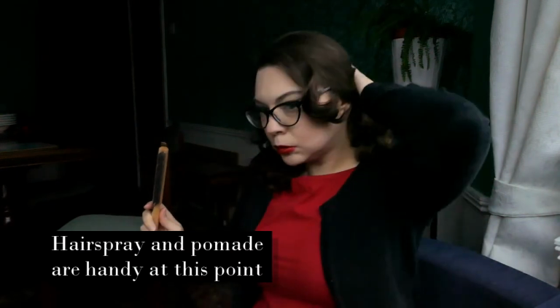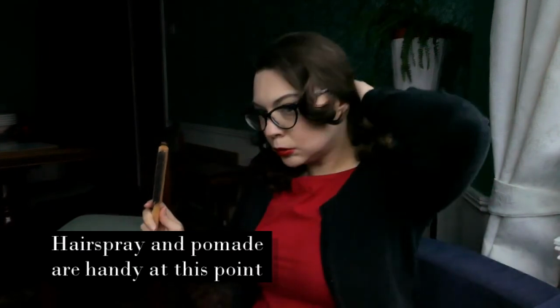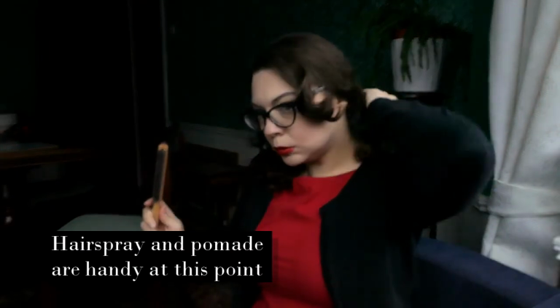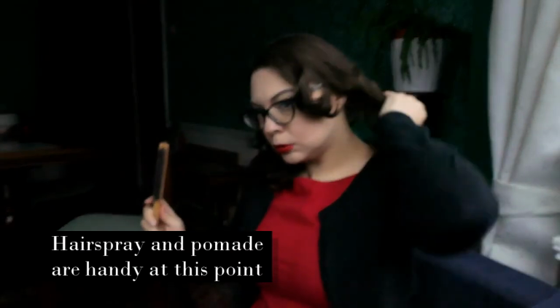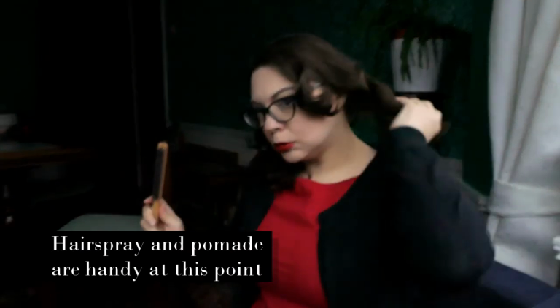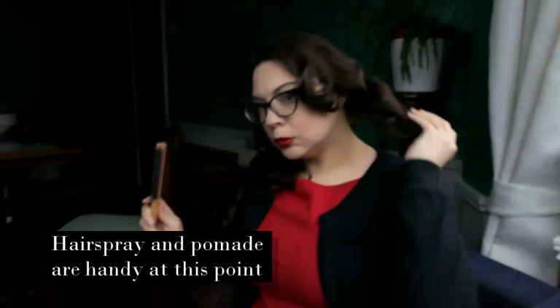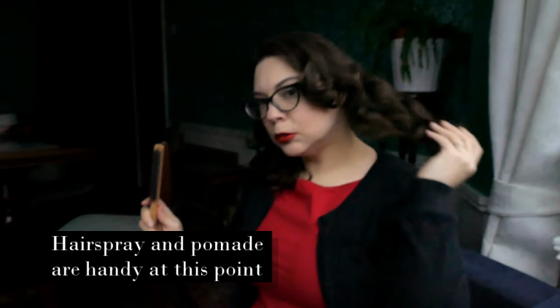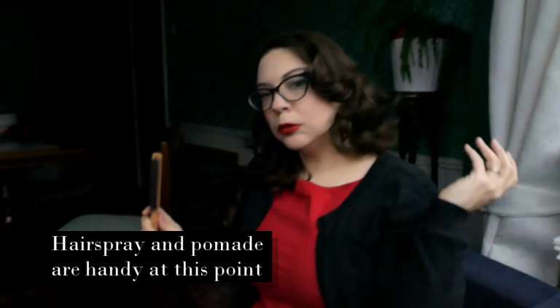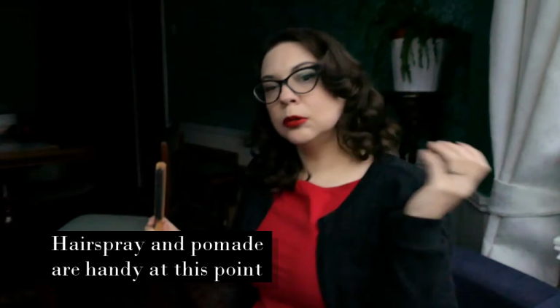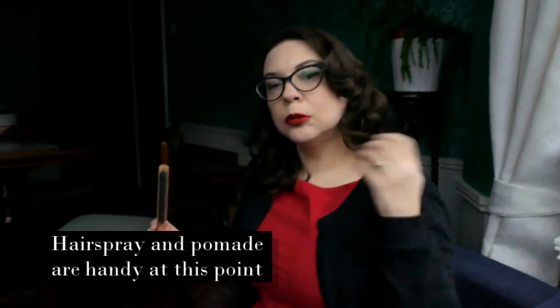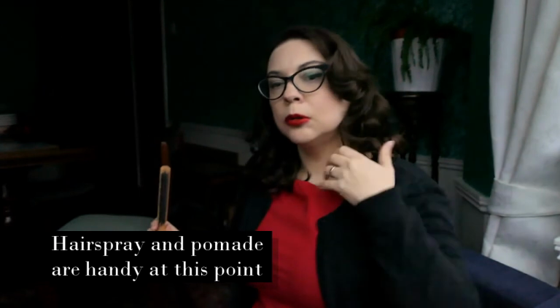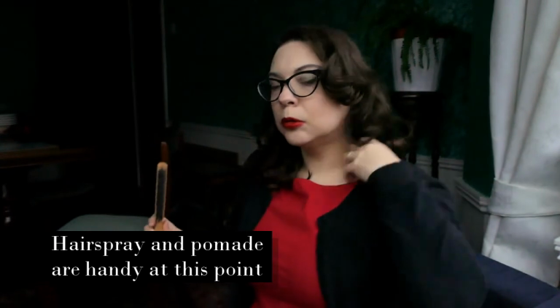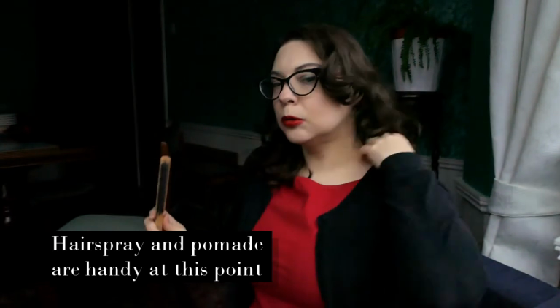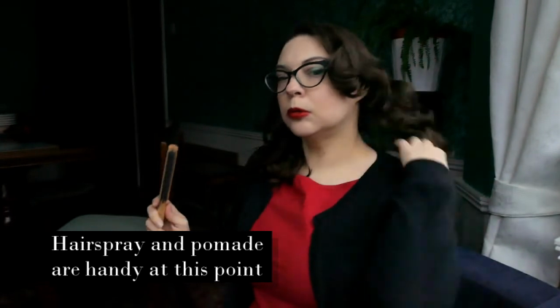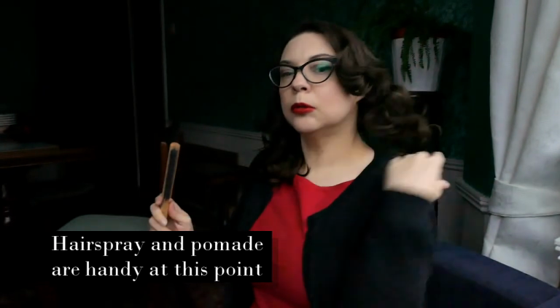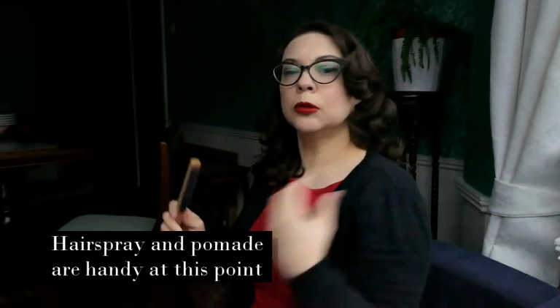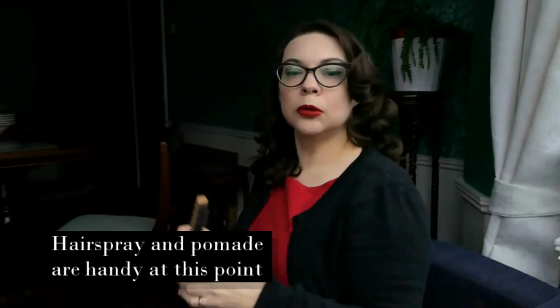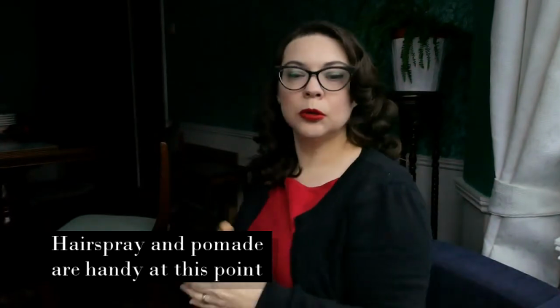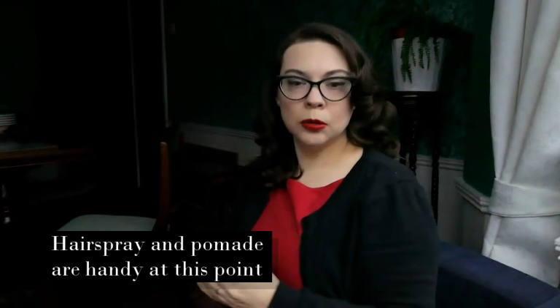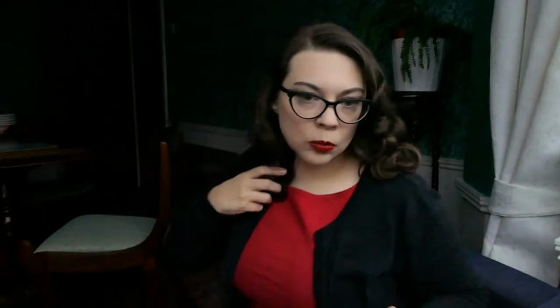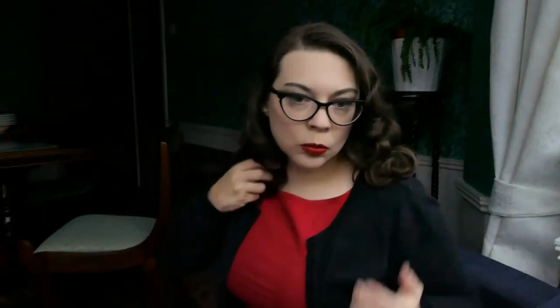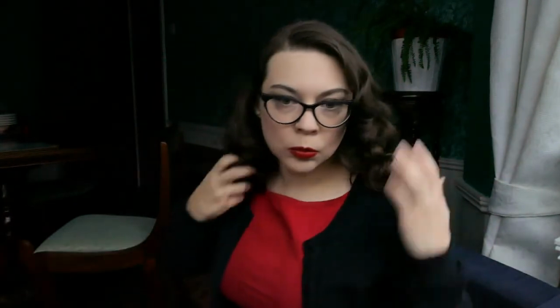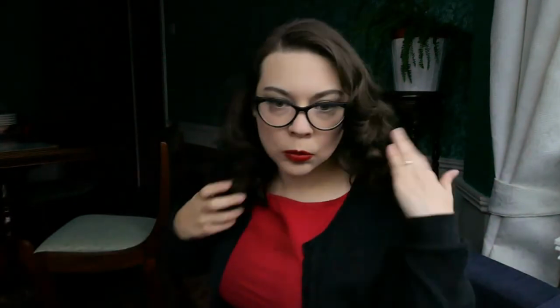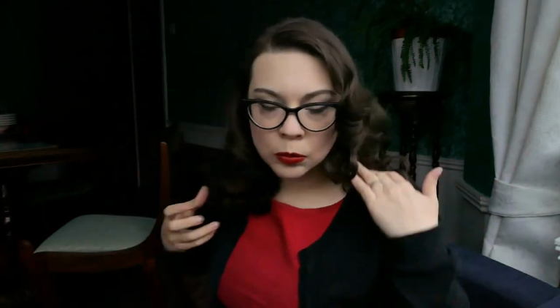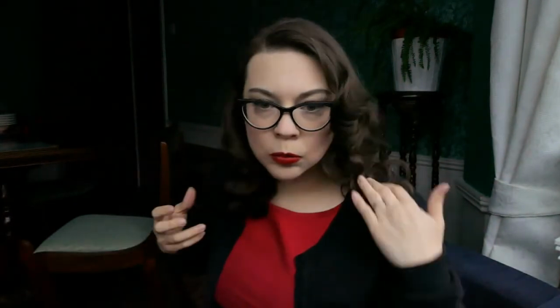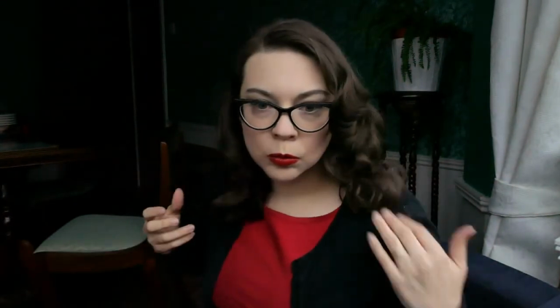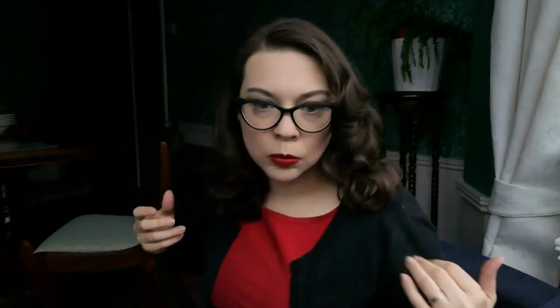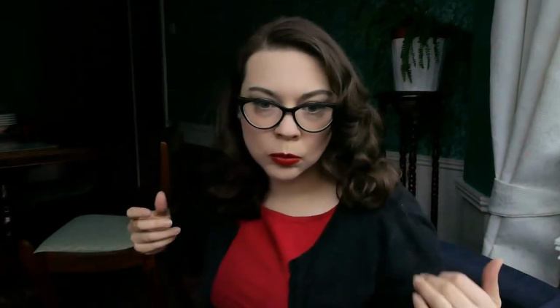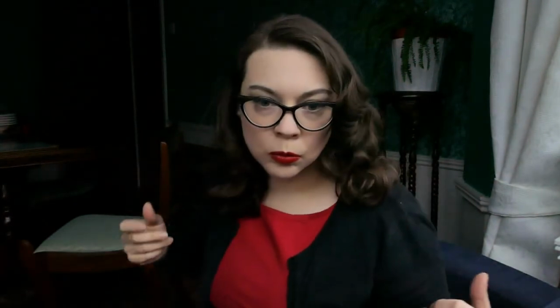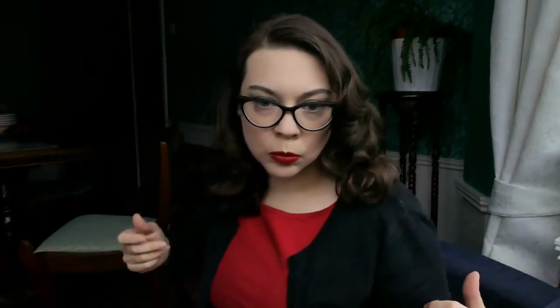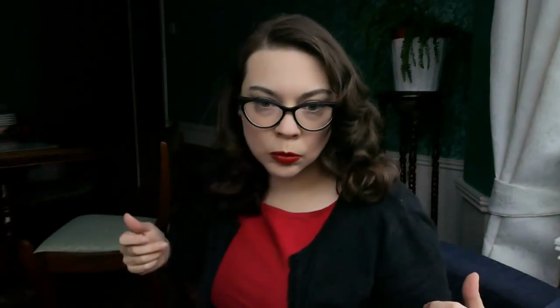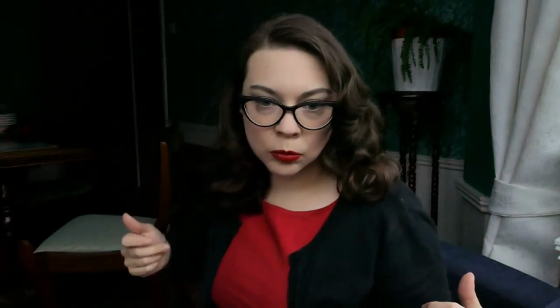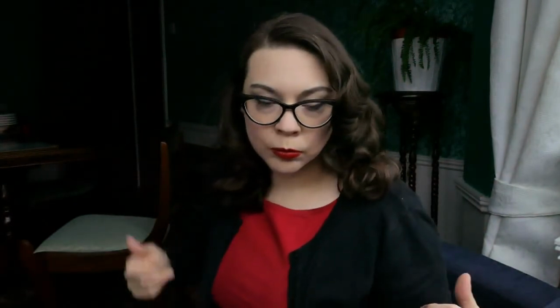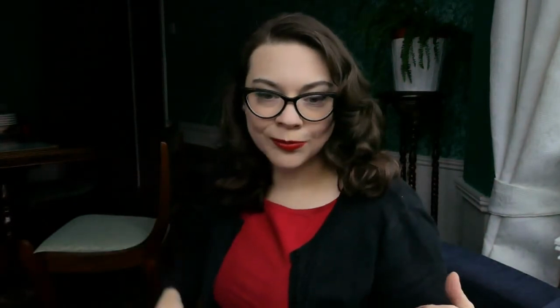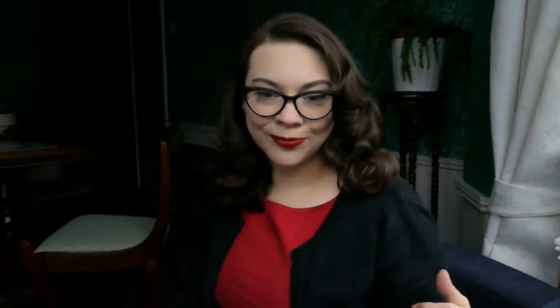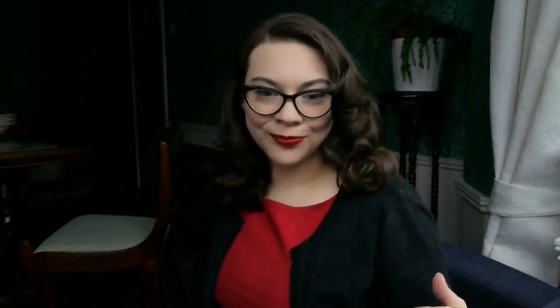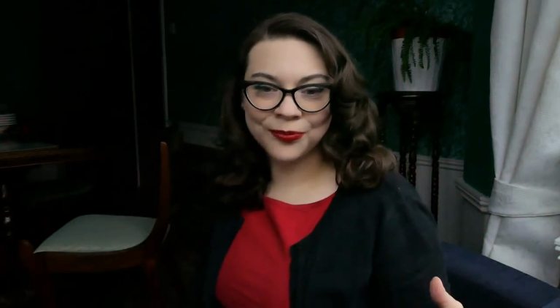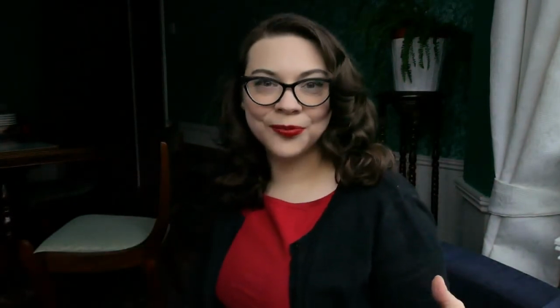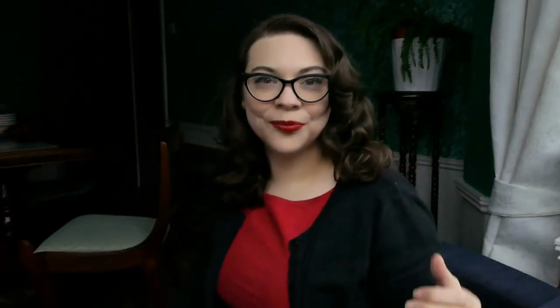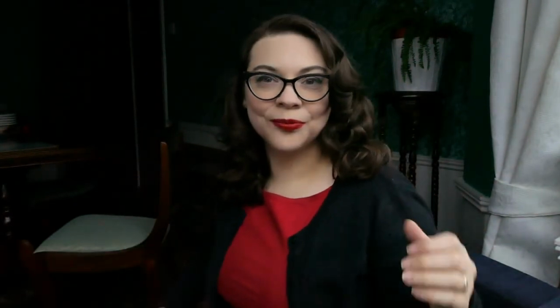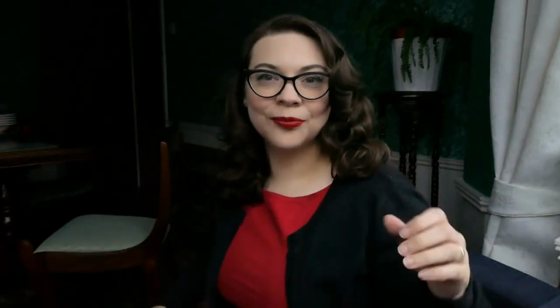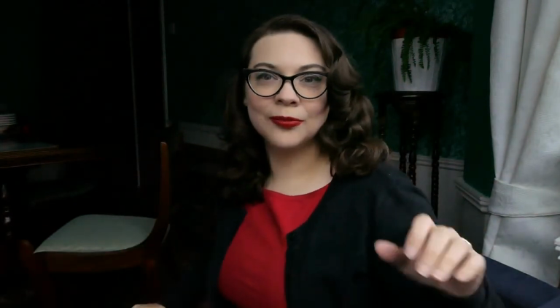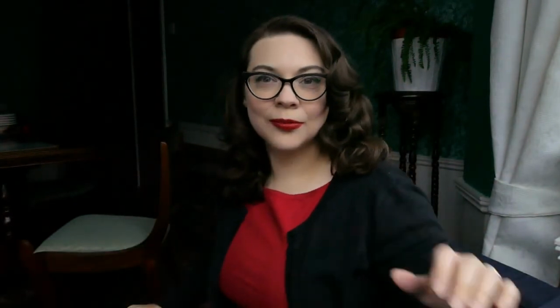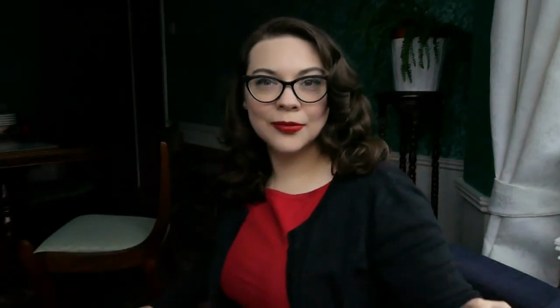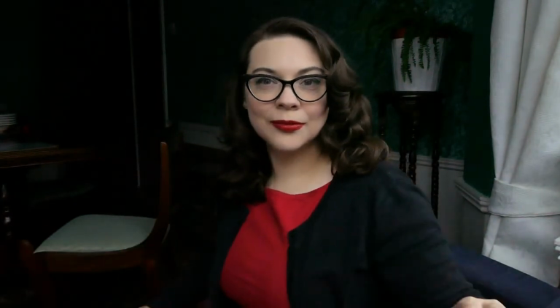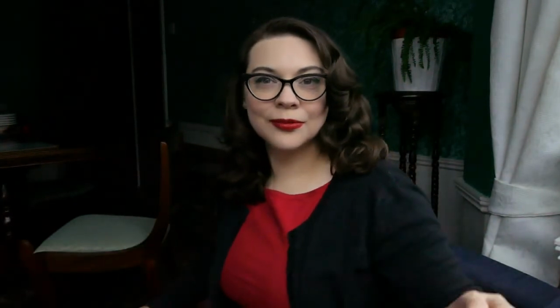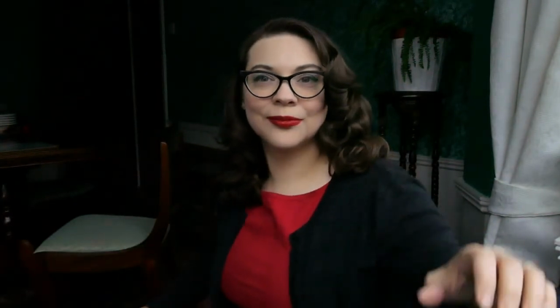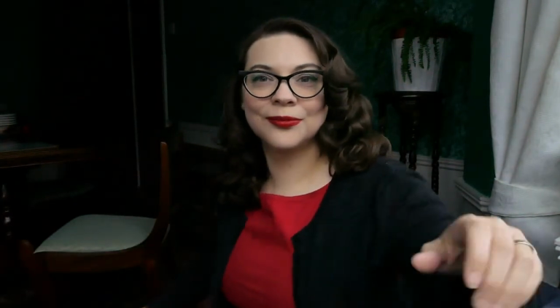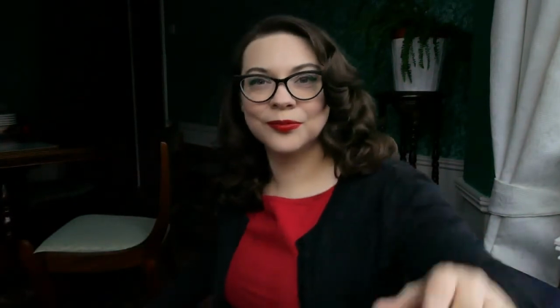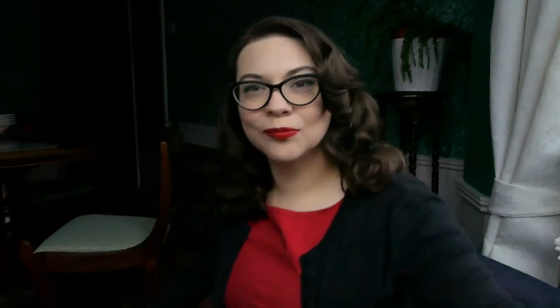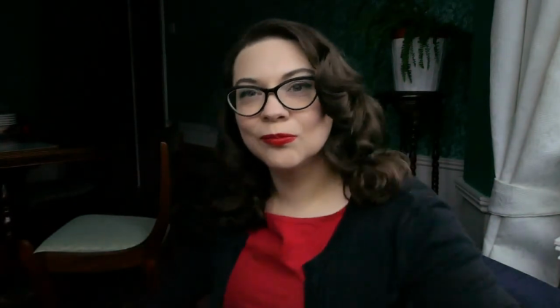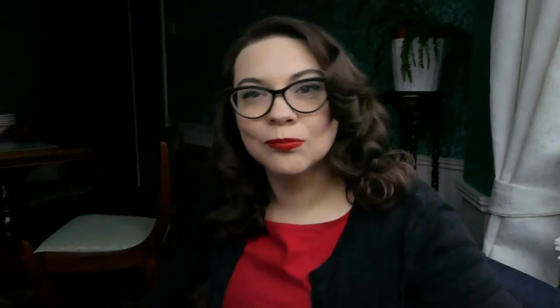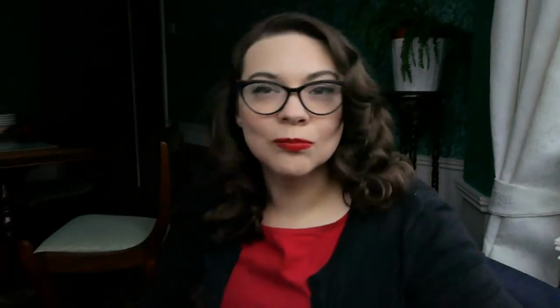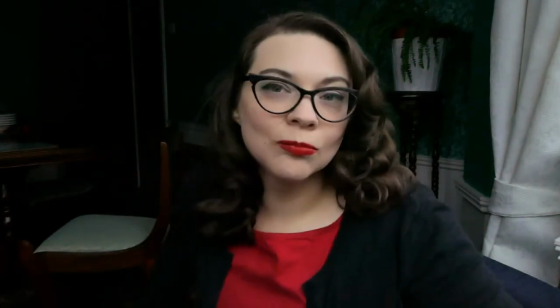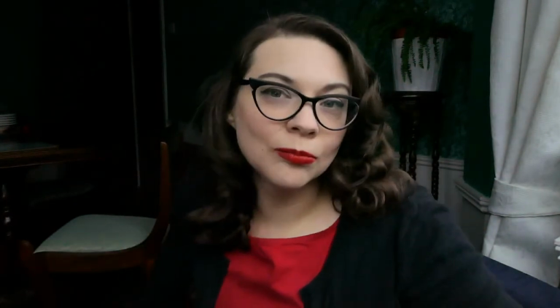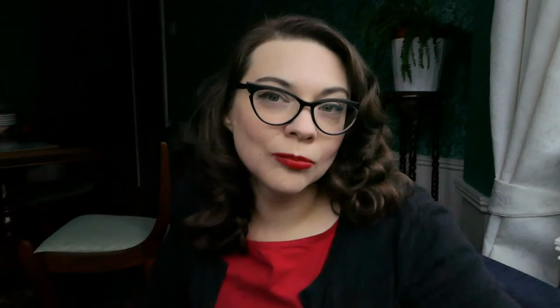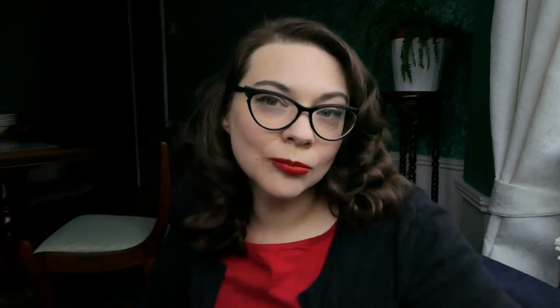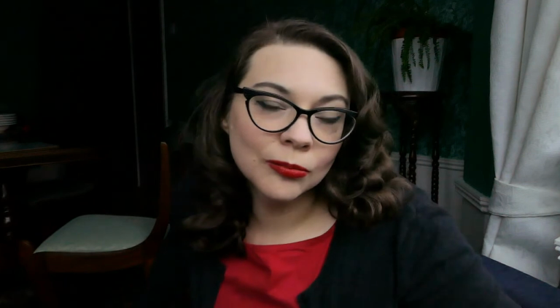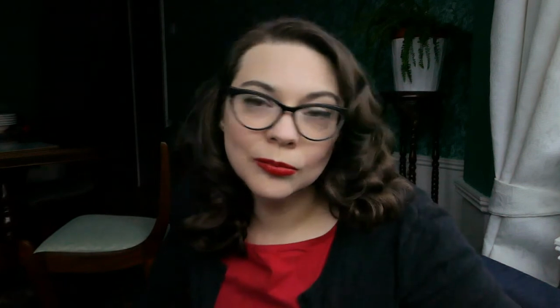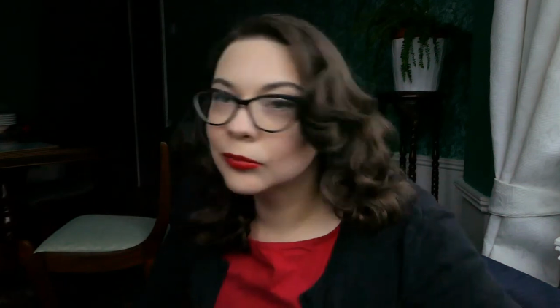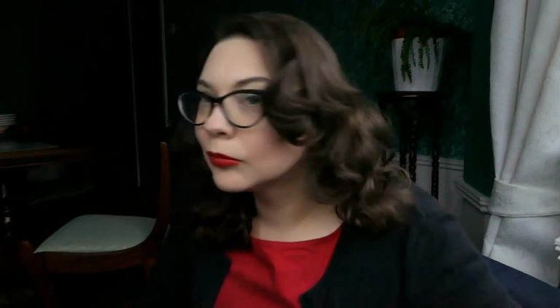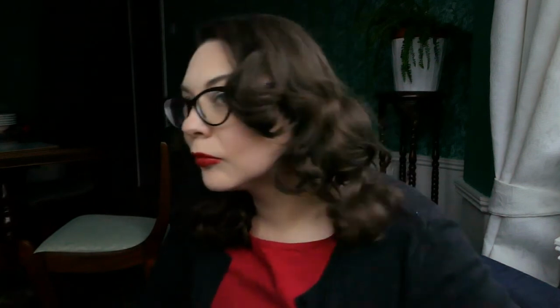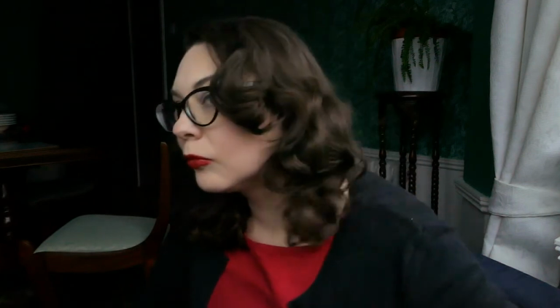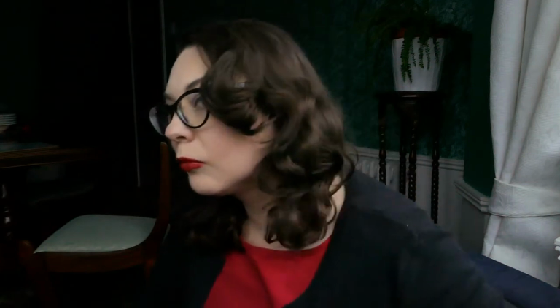So this is the finished look. It's definitely not the best sock curl set I've done, but I hope you like it.